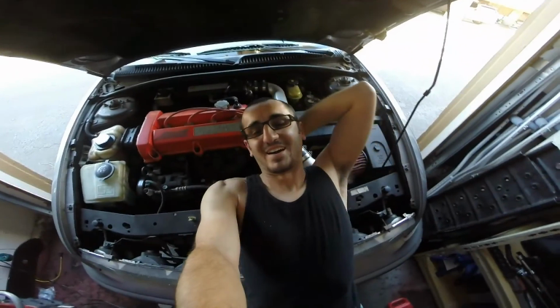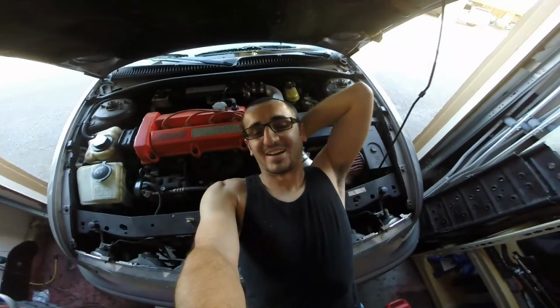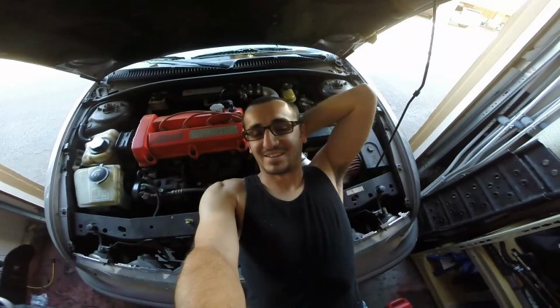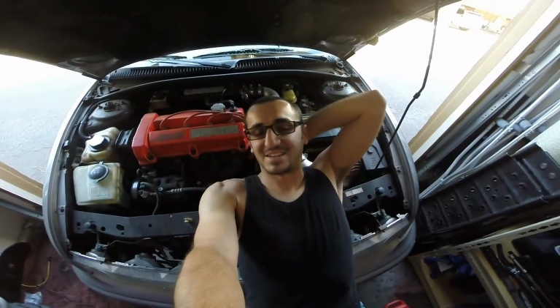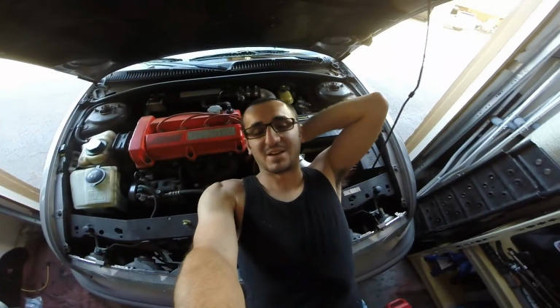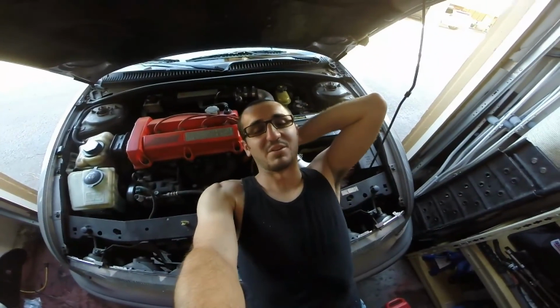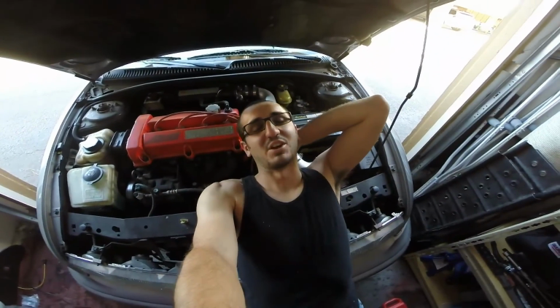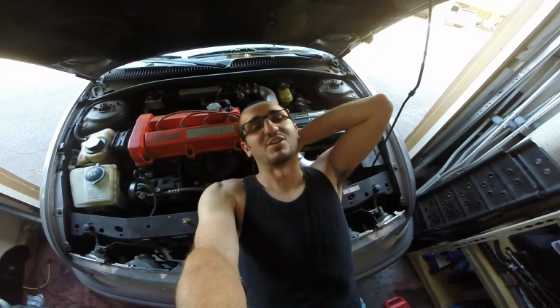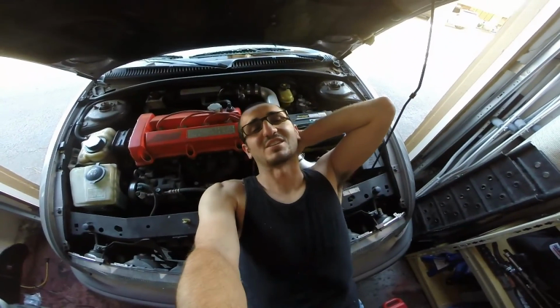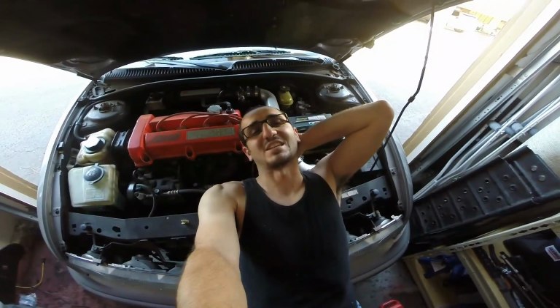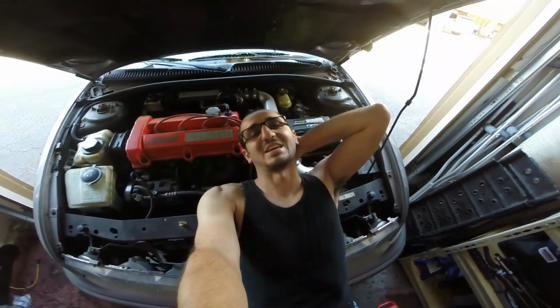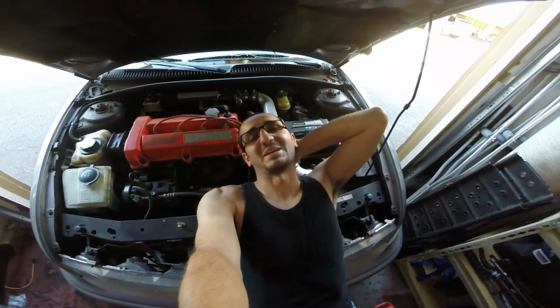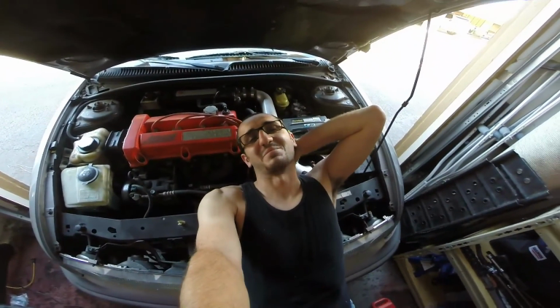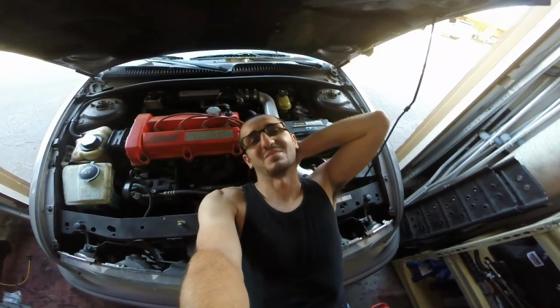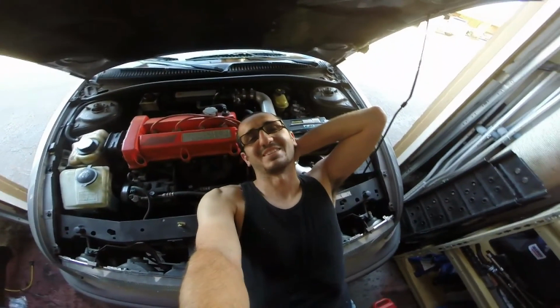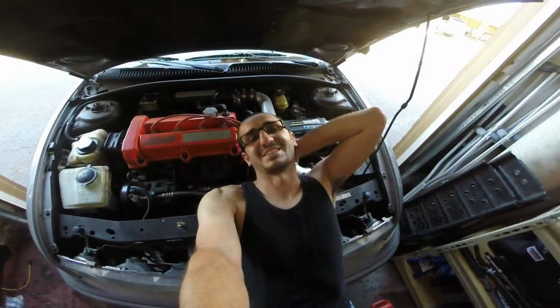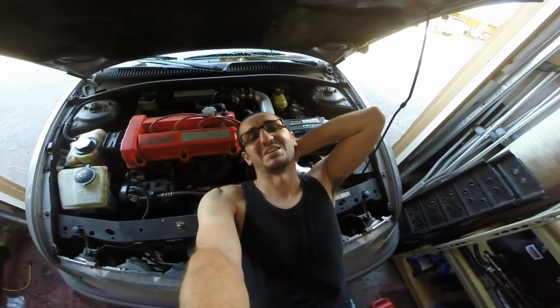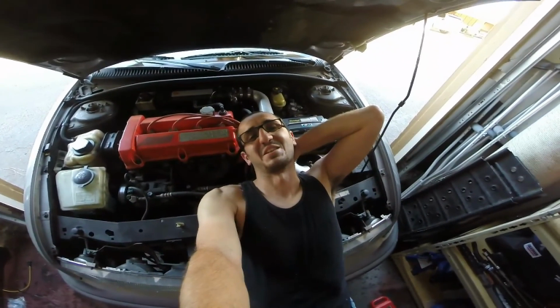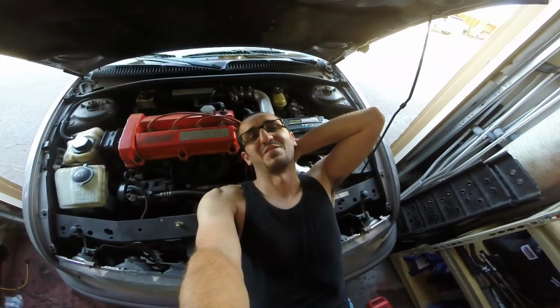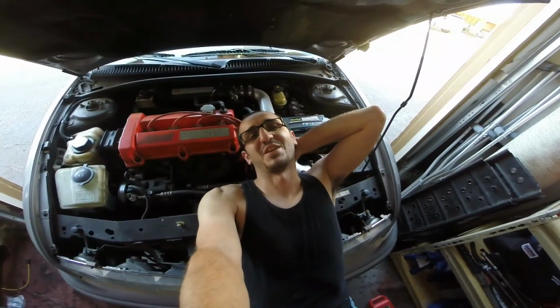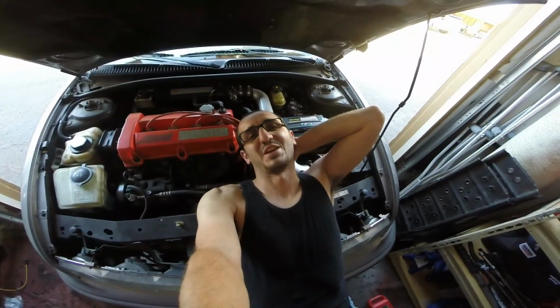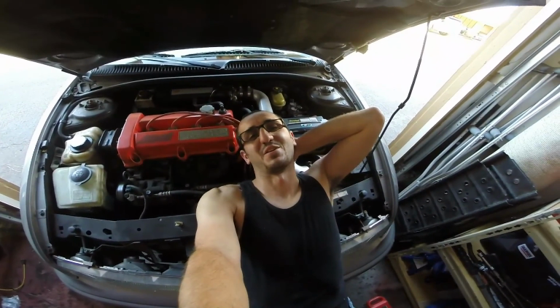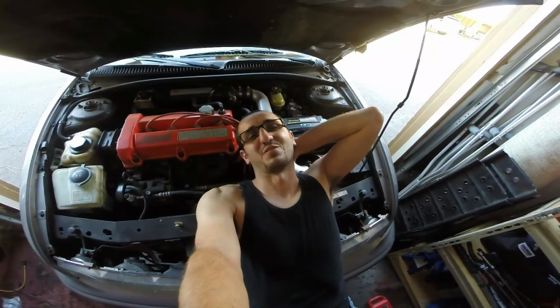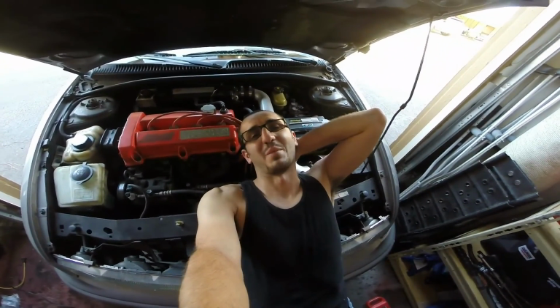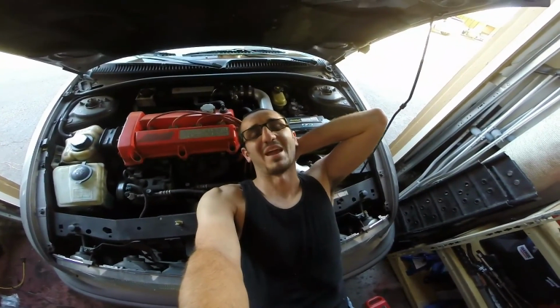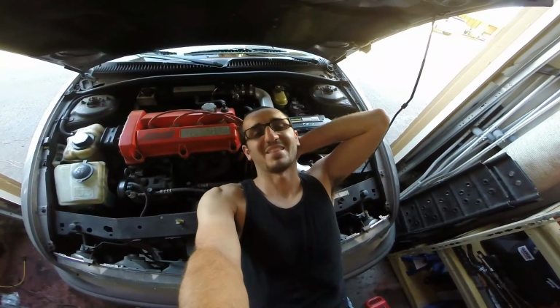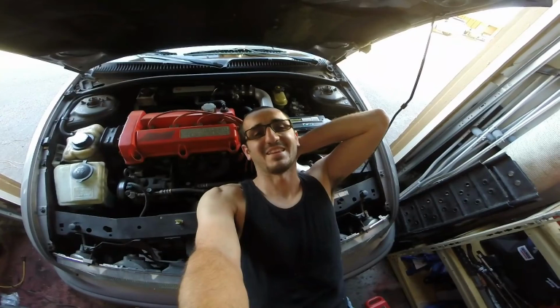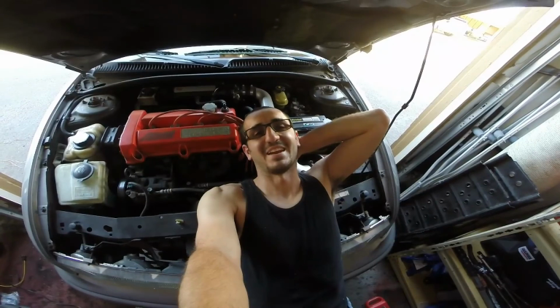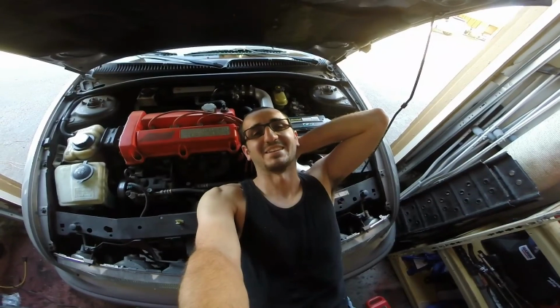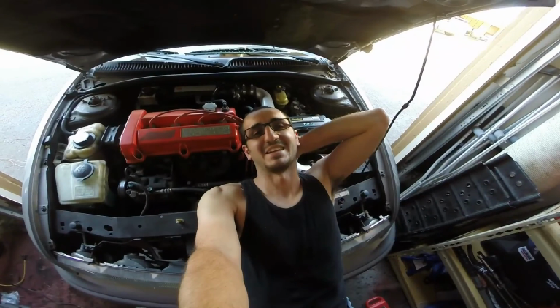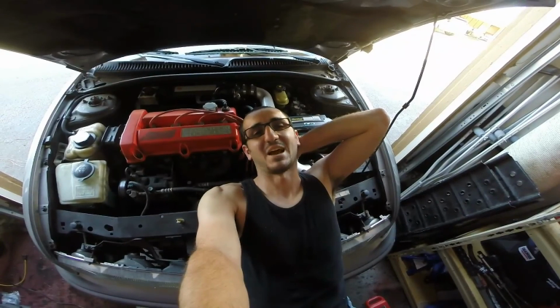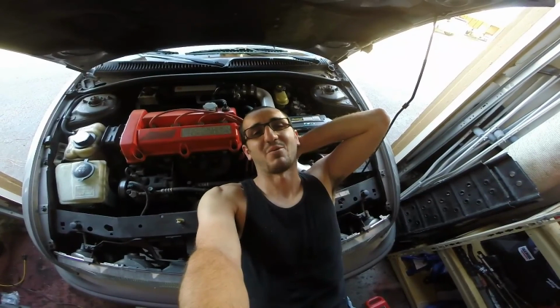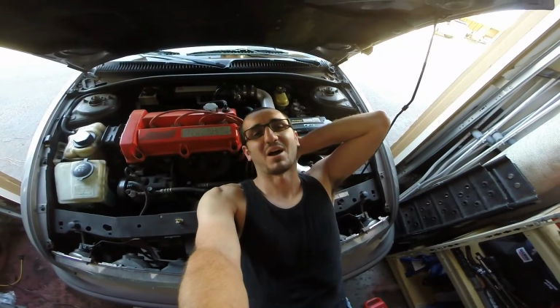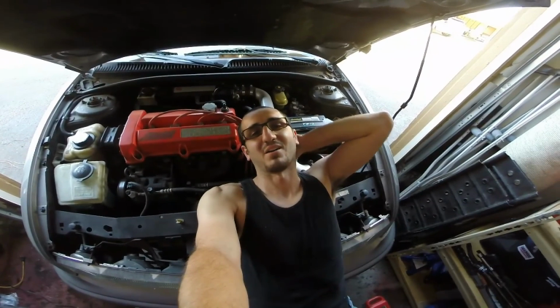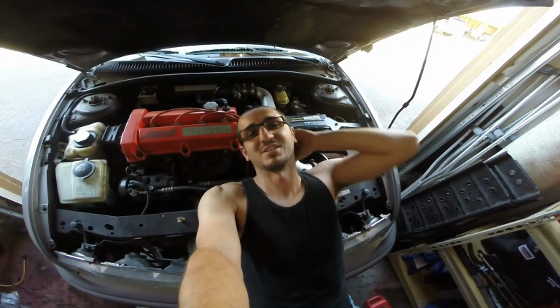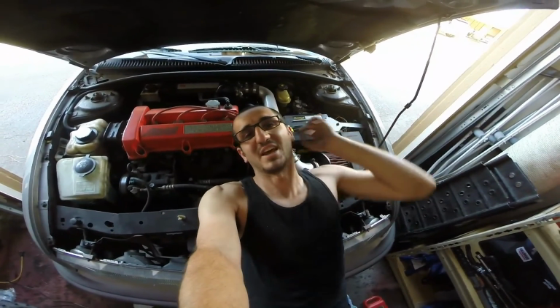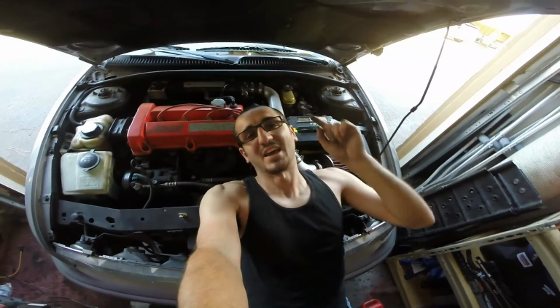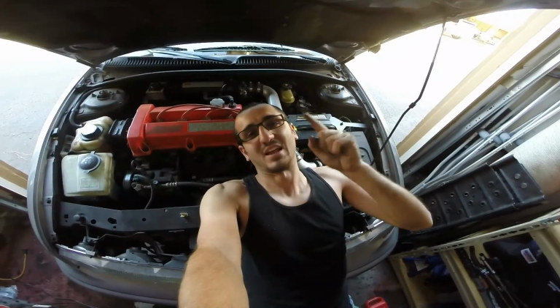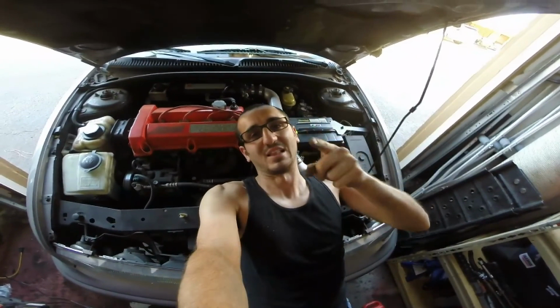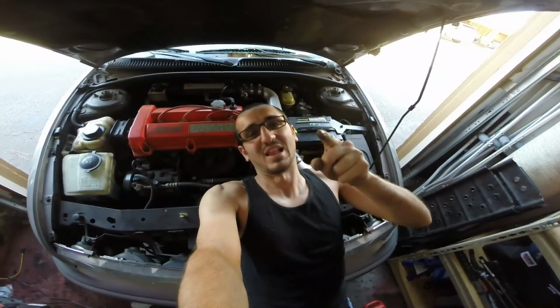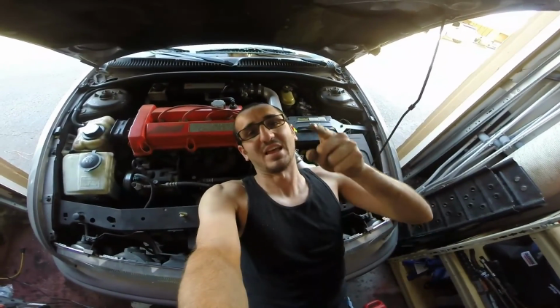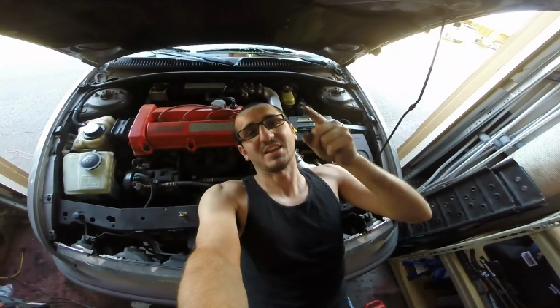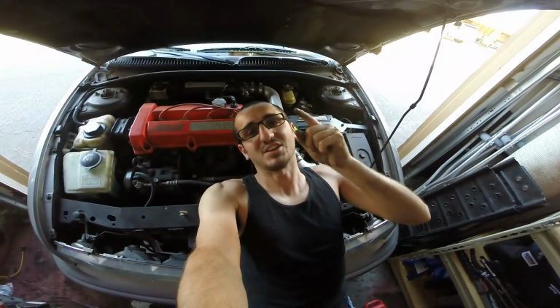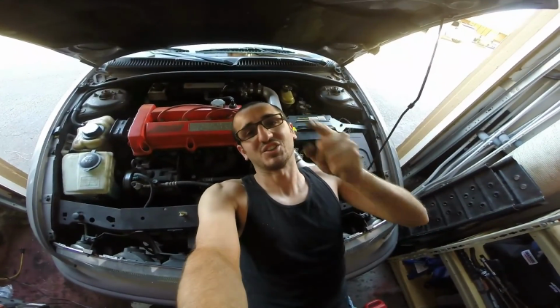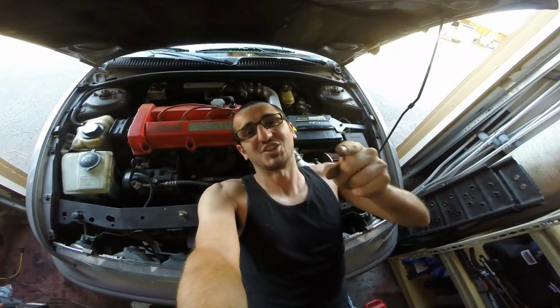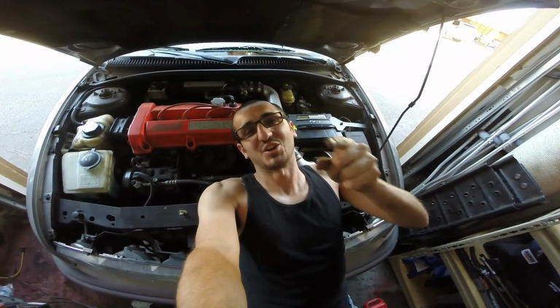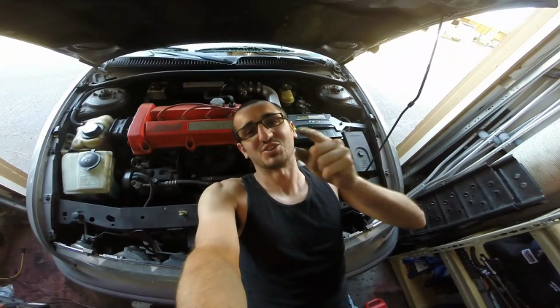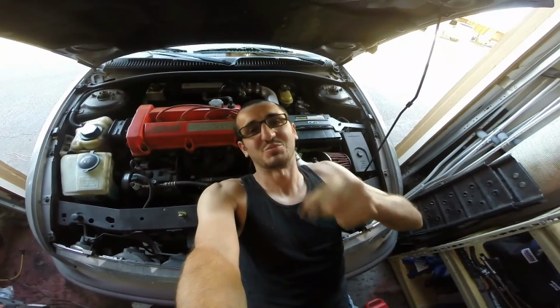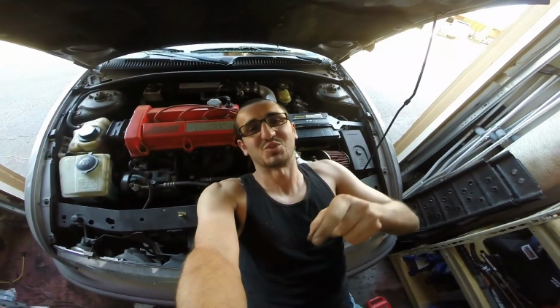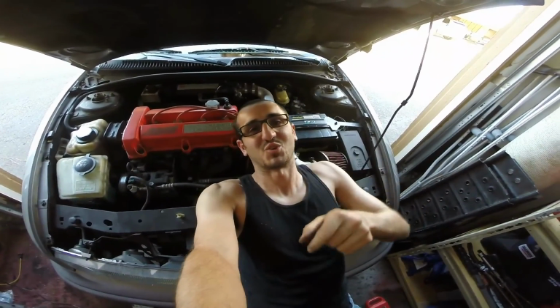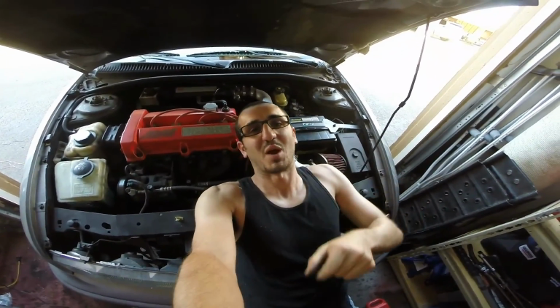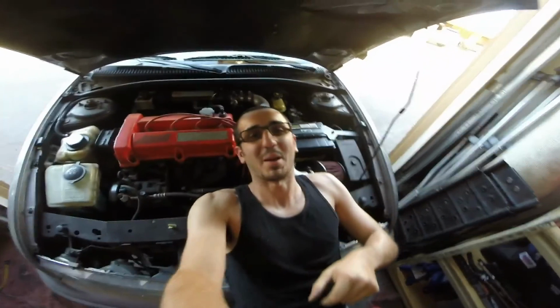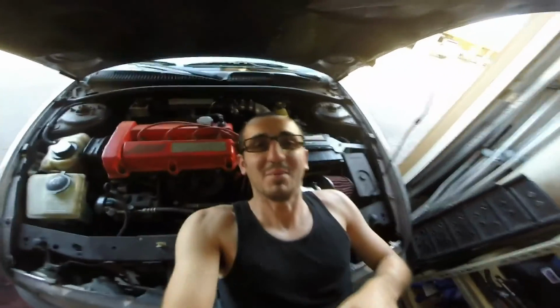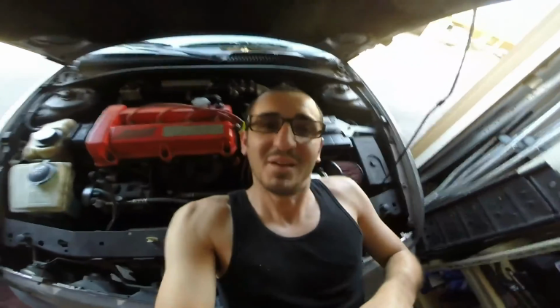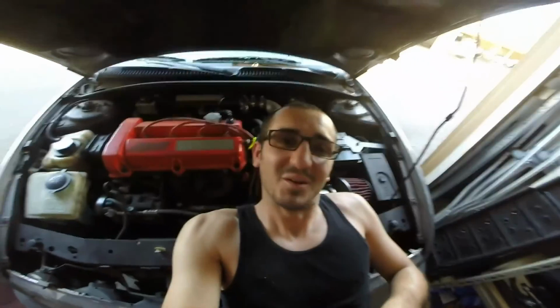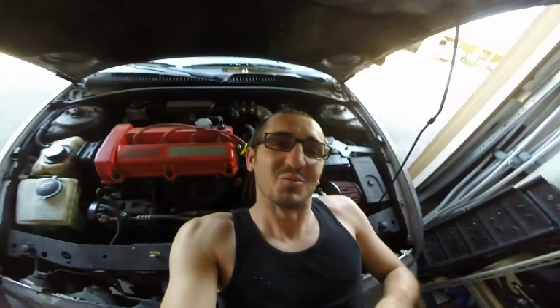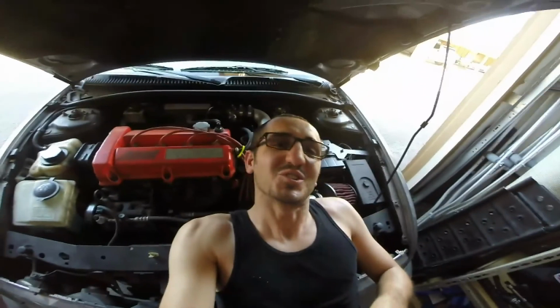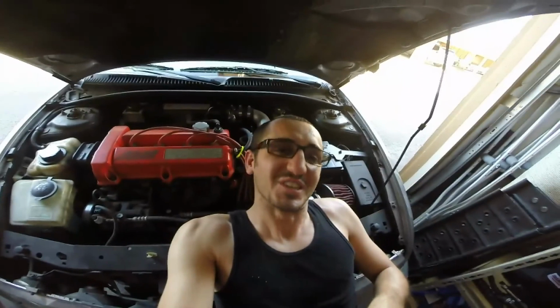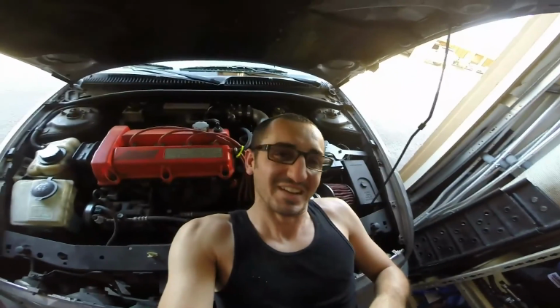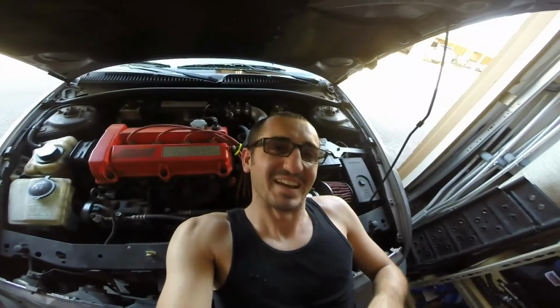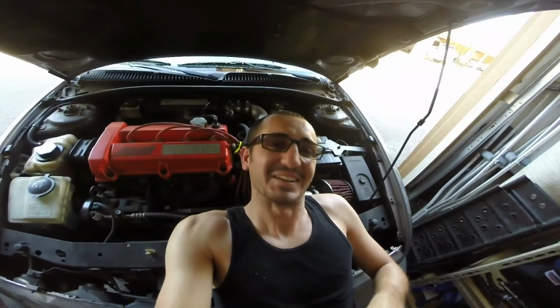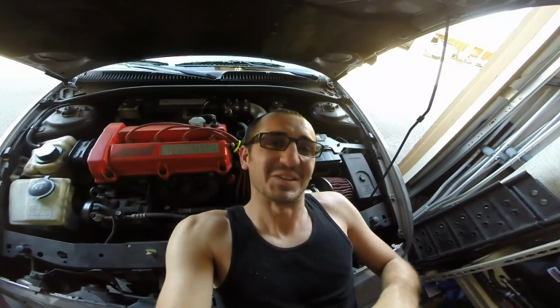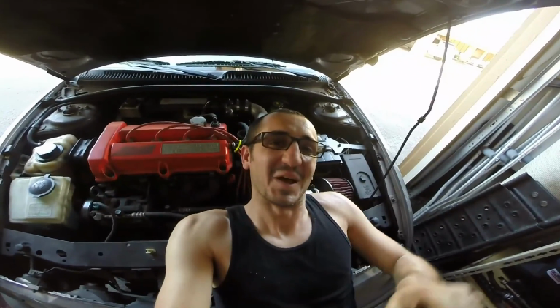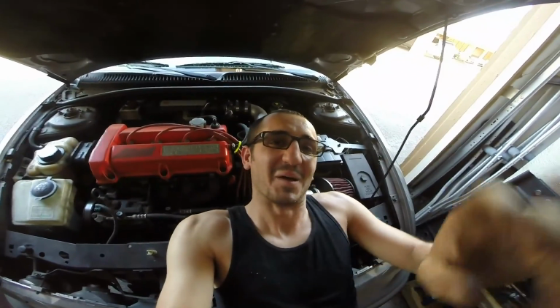It's another video from Anthony at DIY Auto Tech. Like, share, subscribe — see you next time.